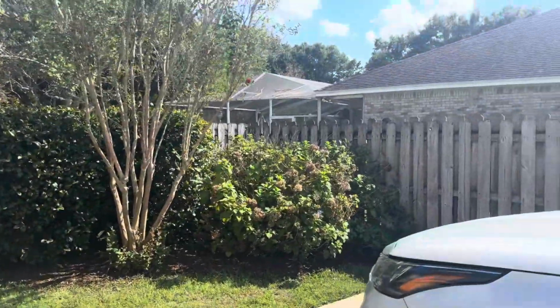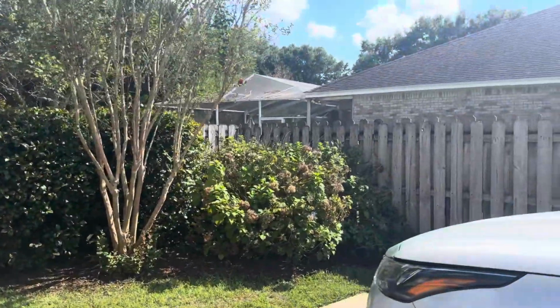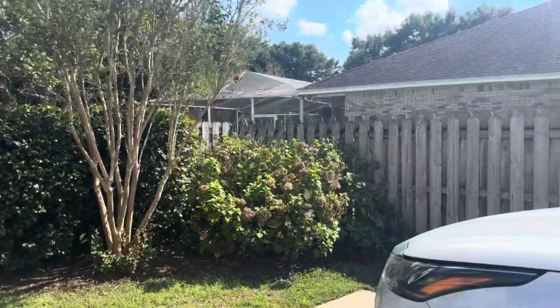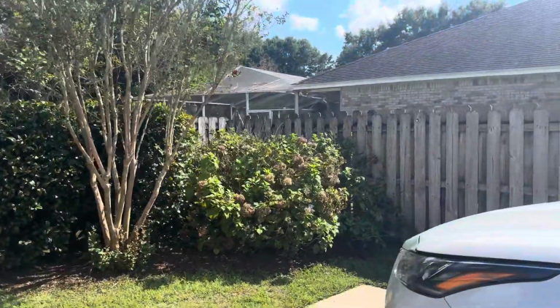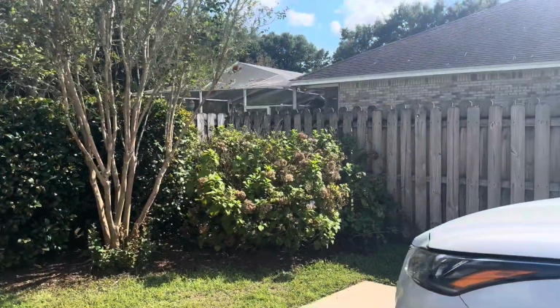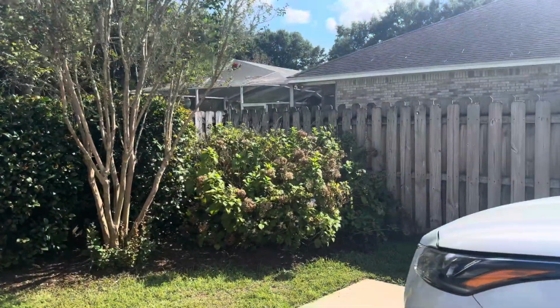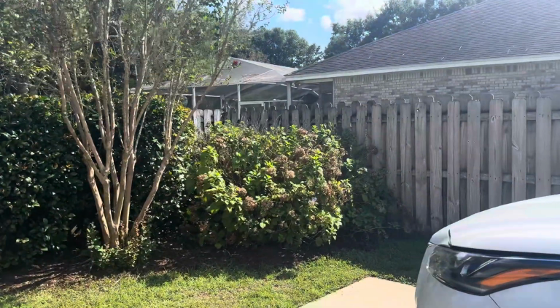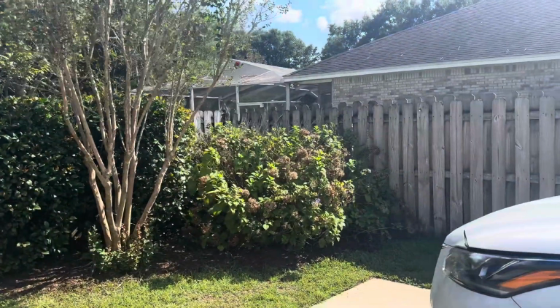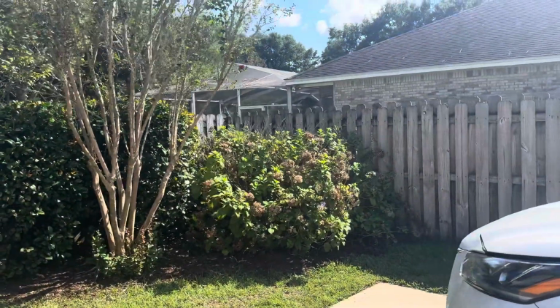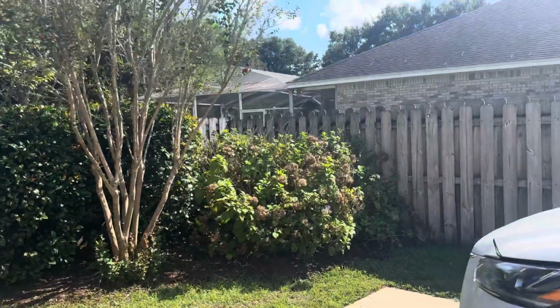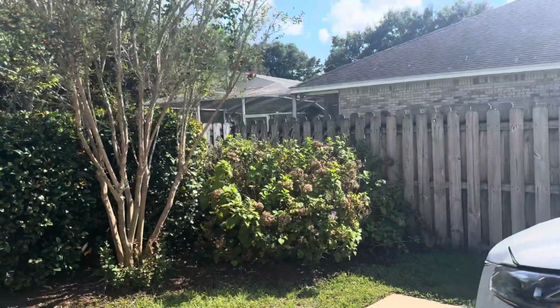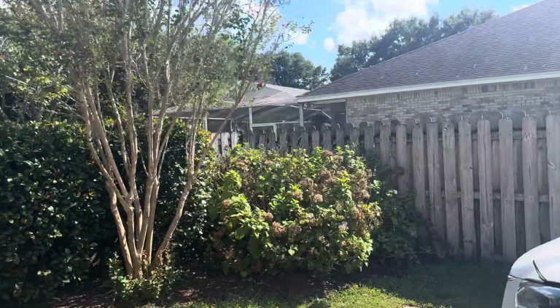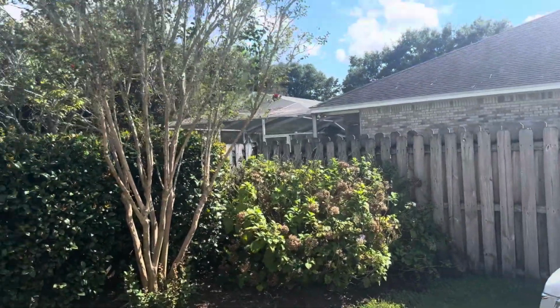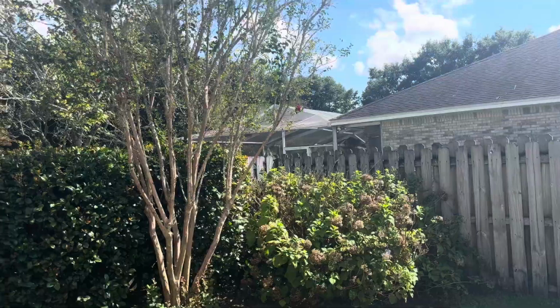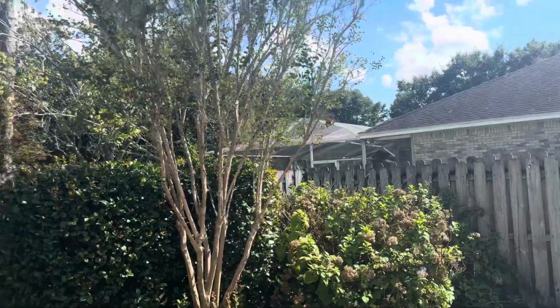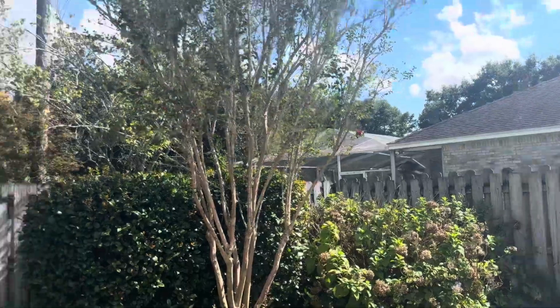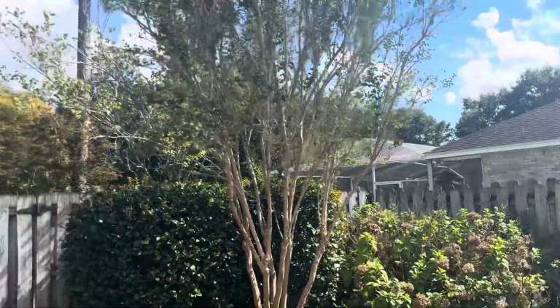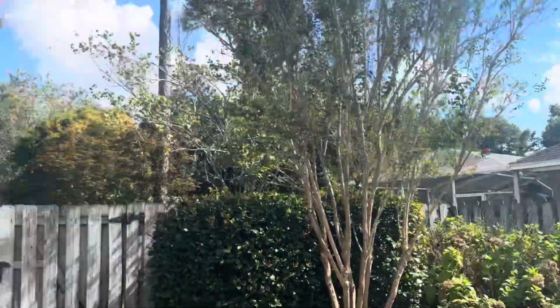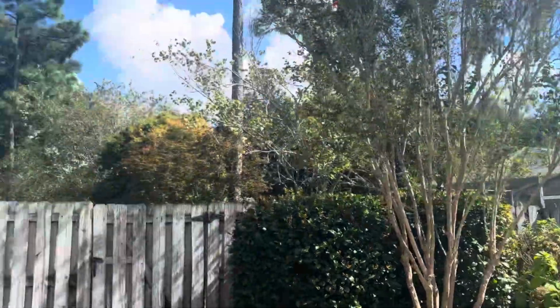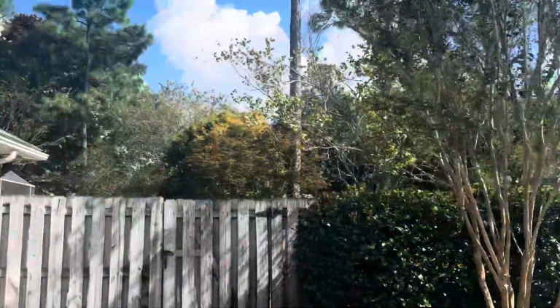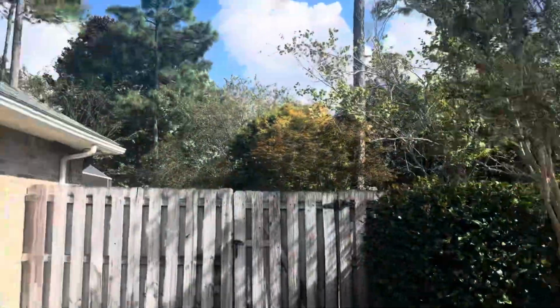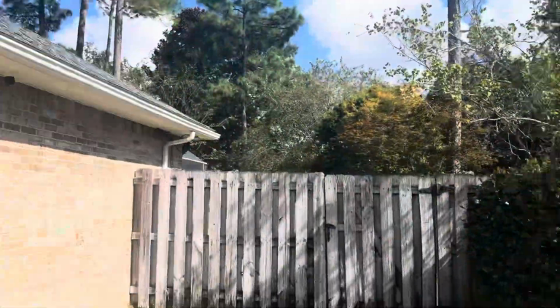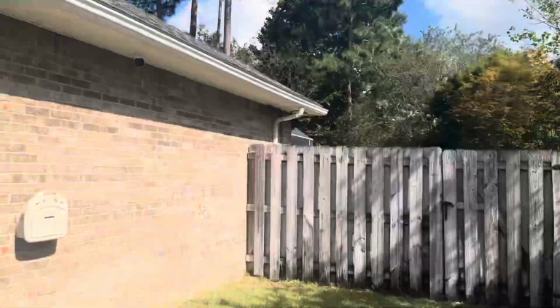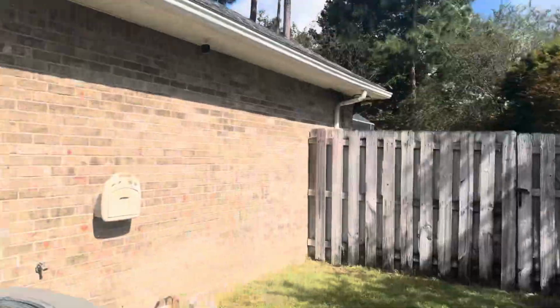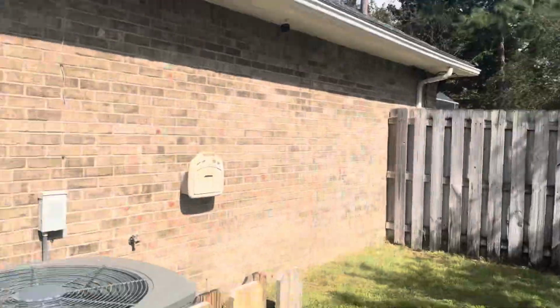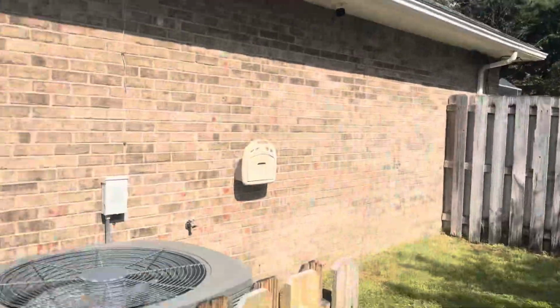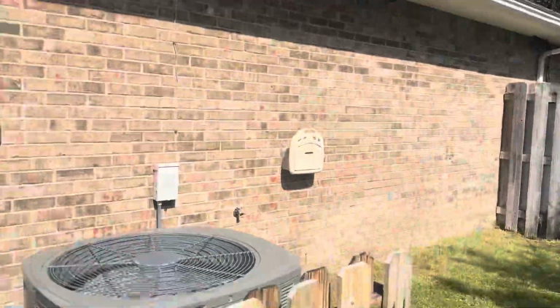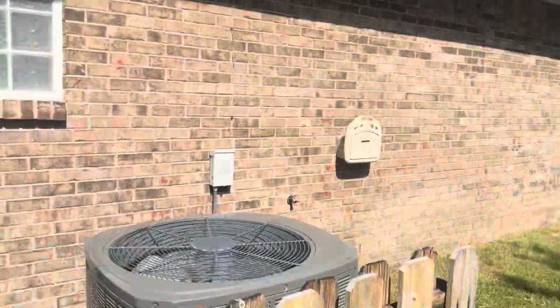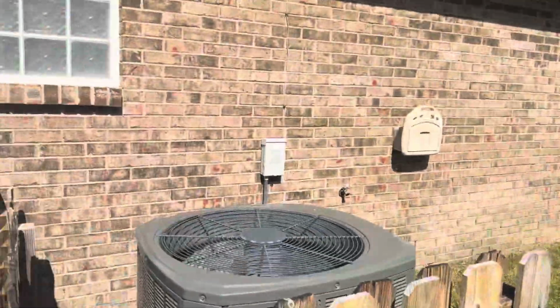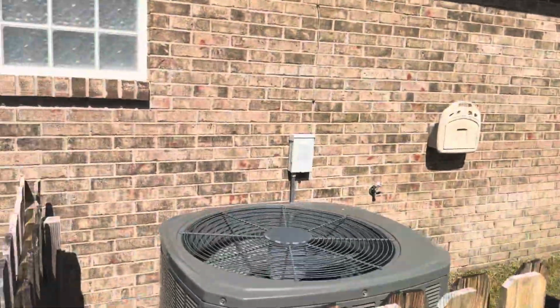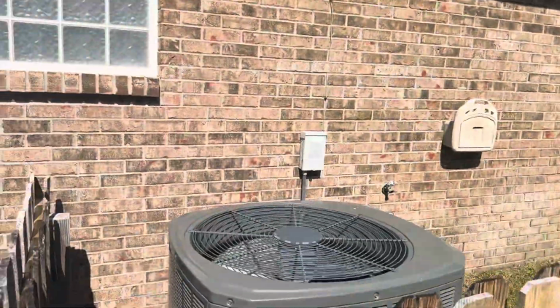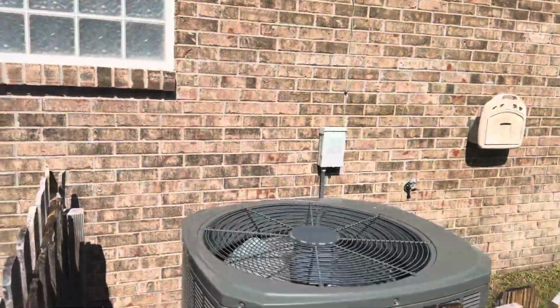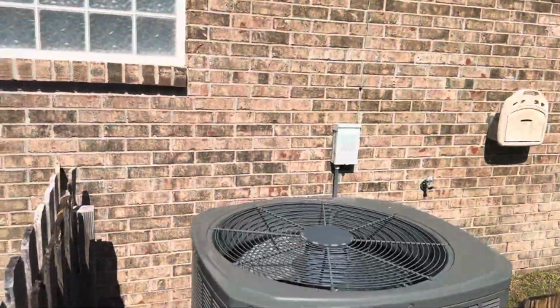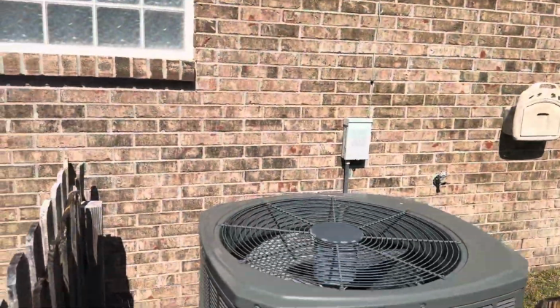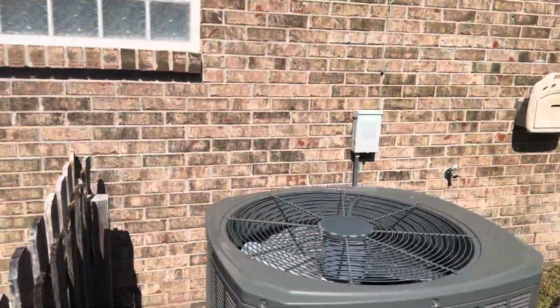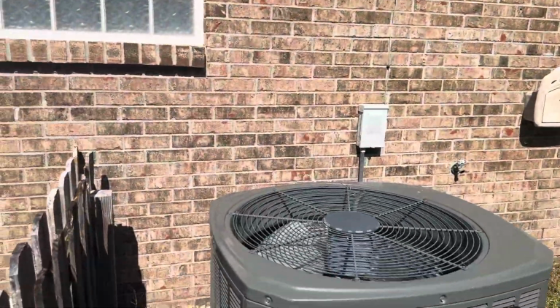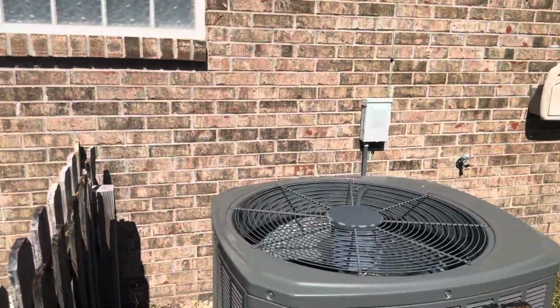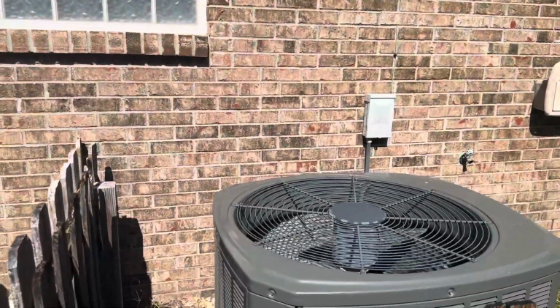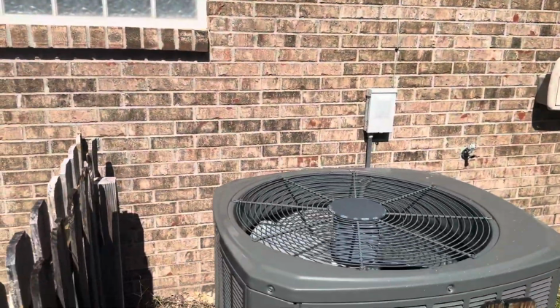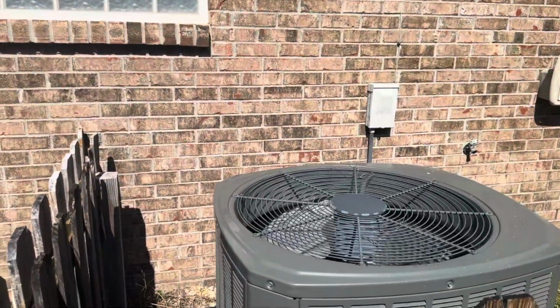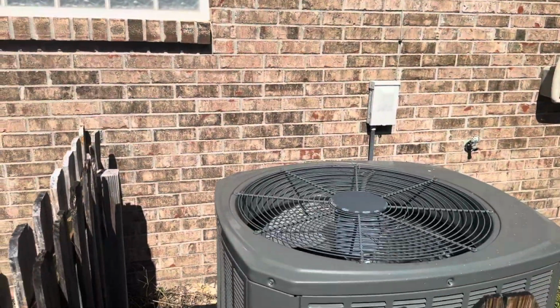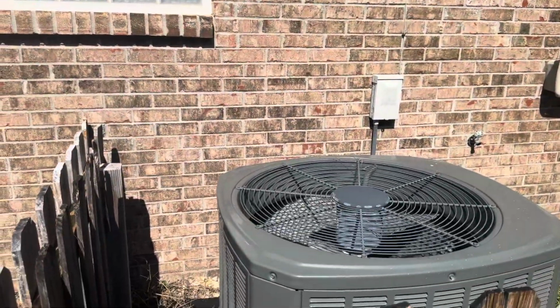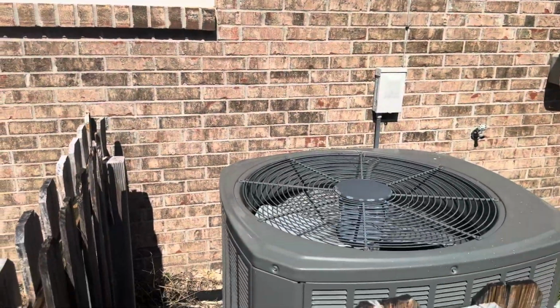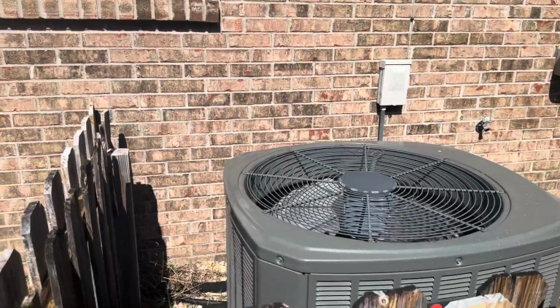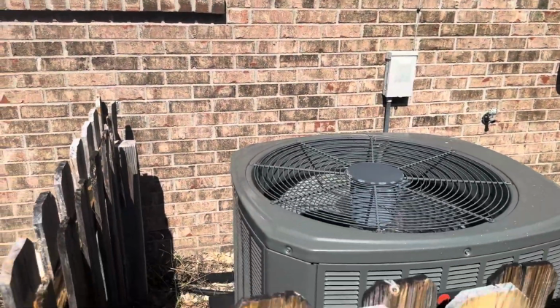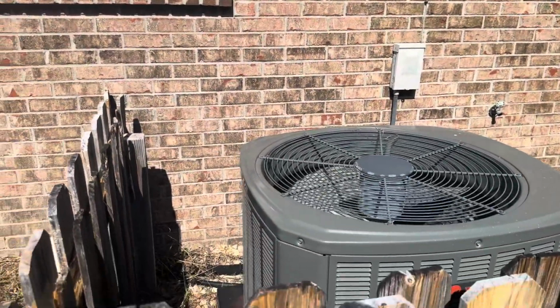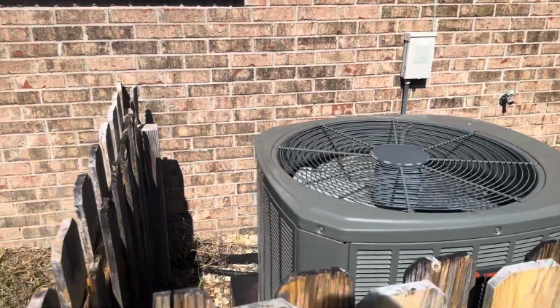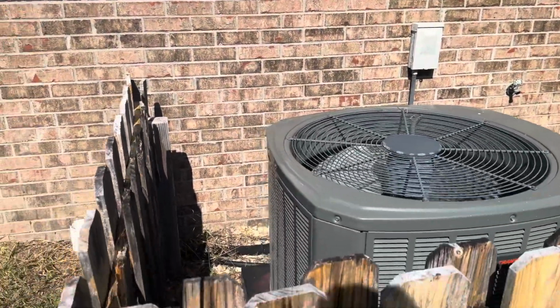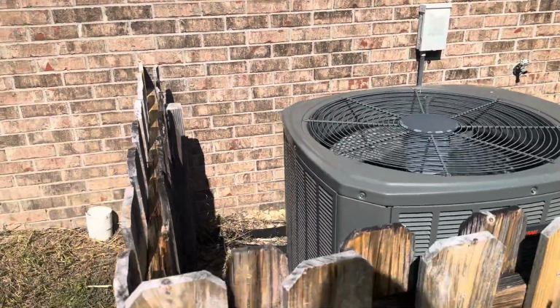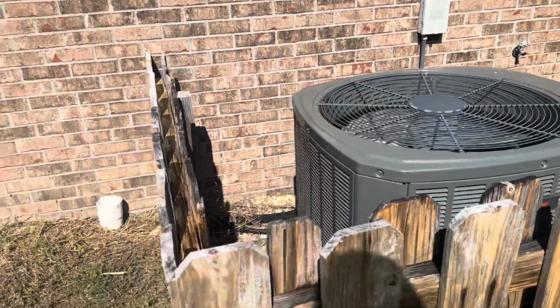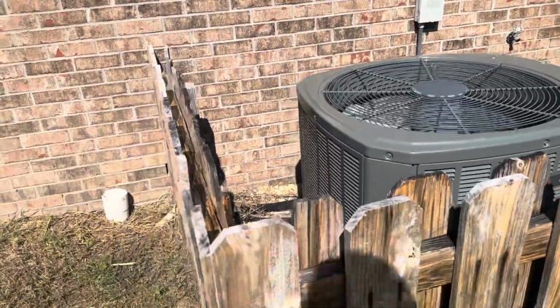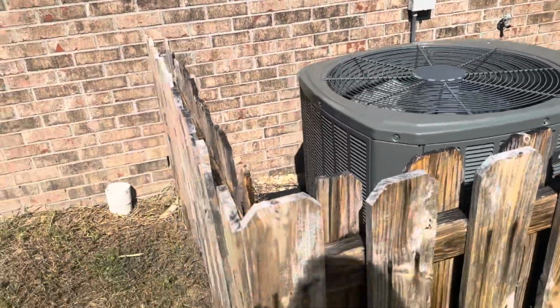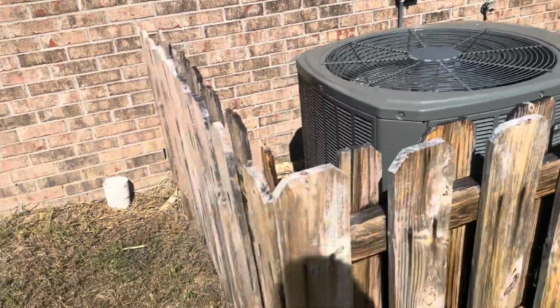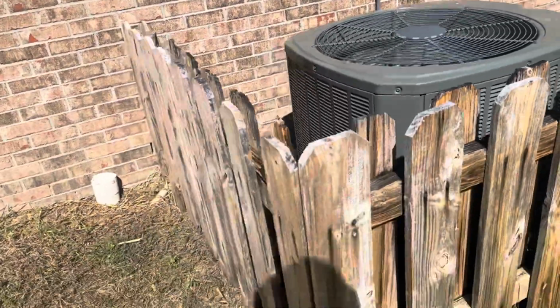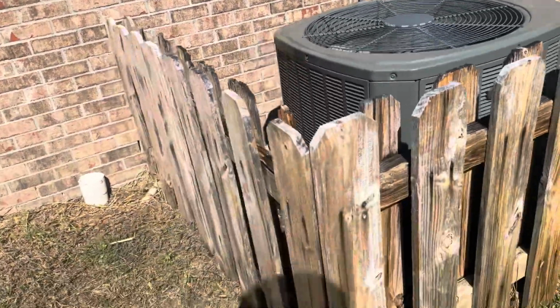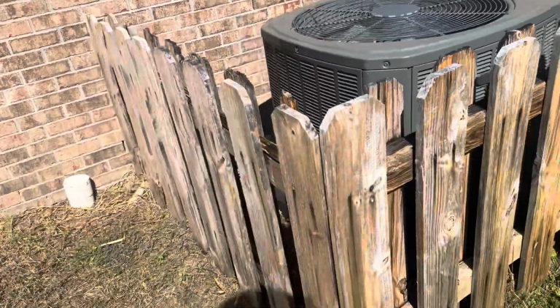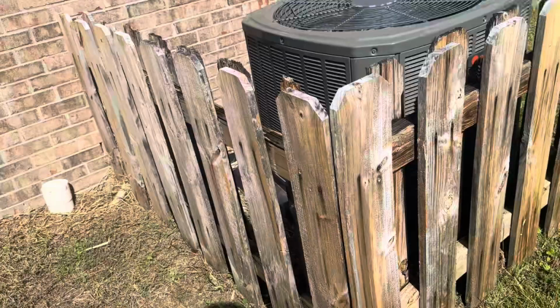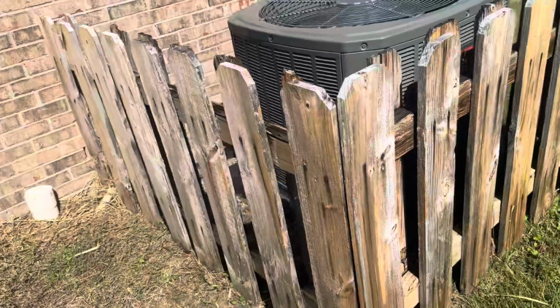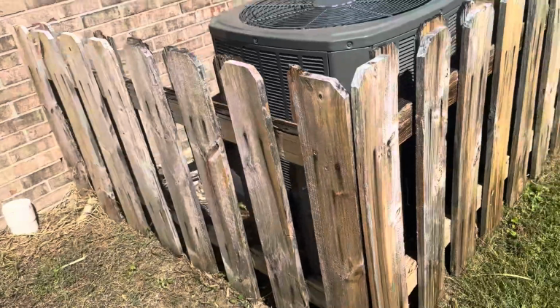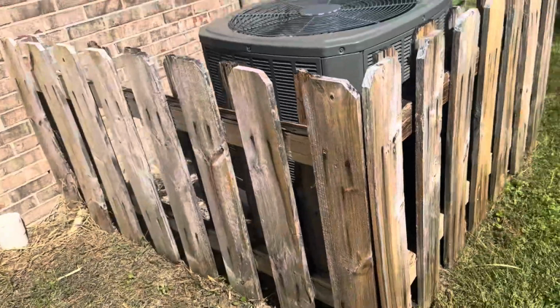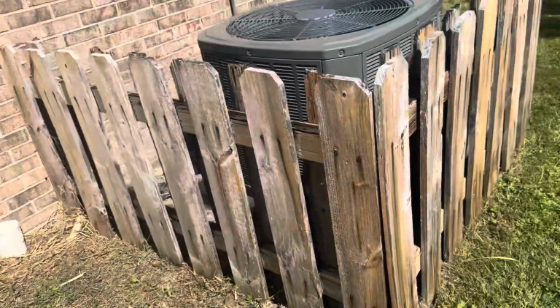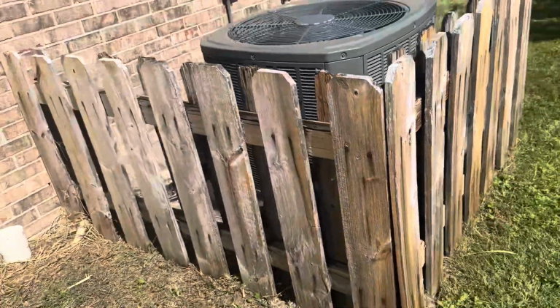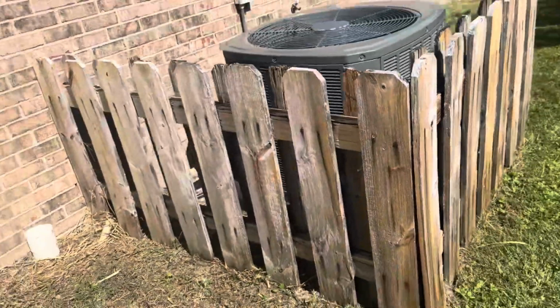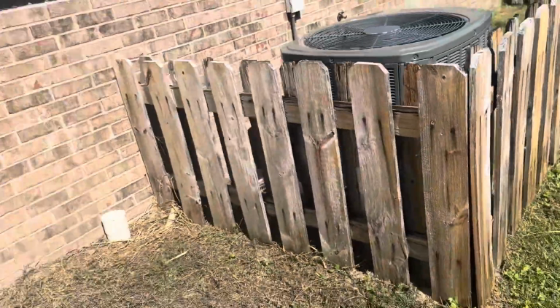Oh, that's a hydrangea bush. It's a lot prettier in the spring and in the summer. I like the fact that it's kind of hidden.